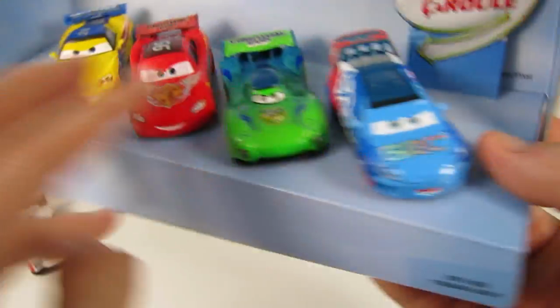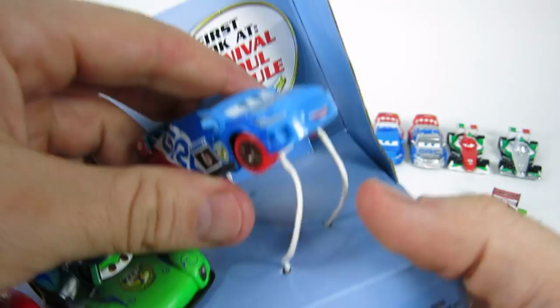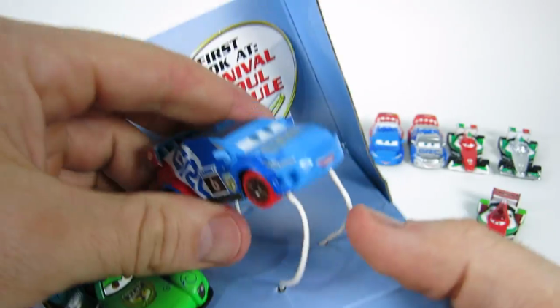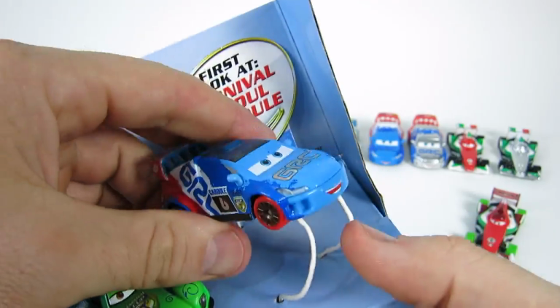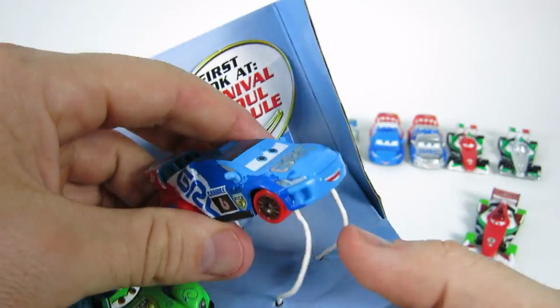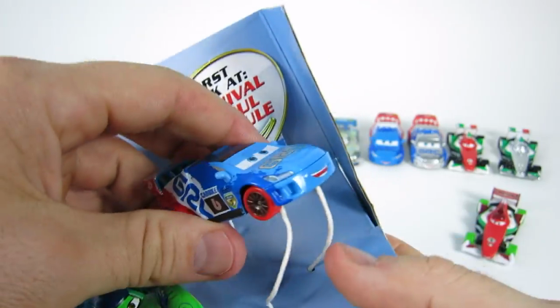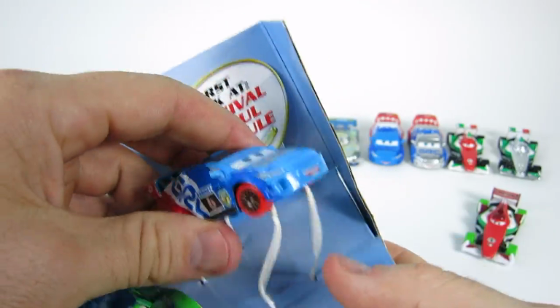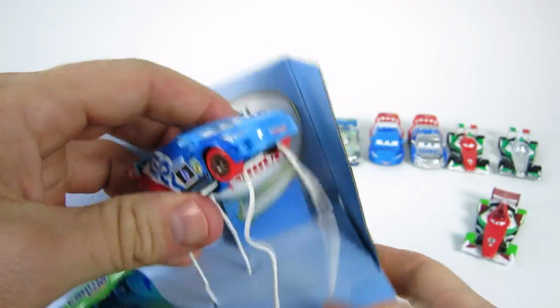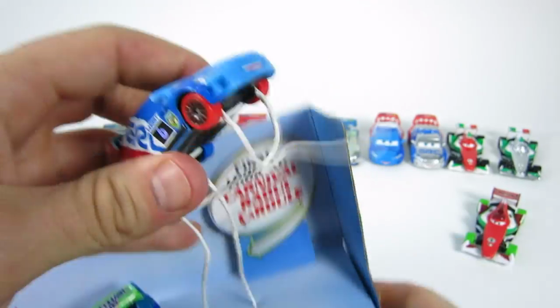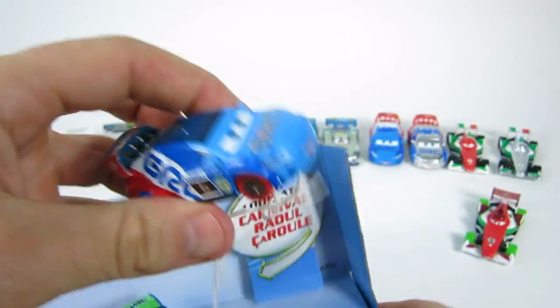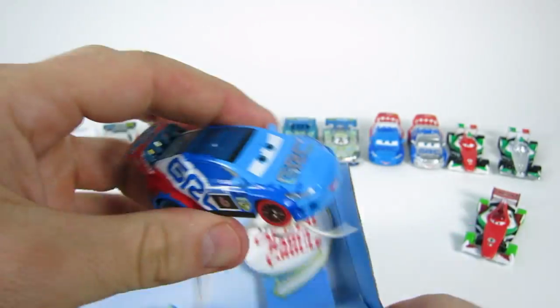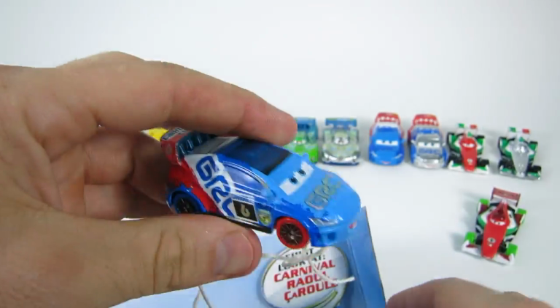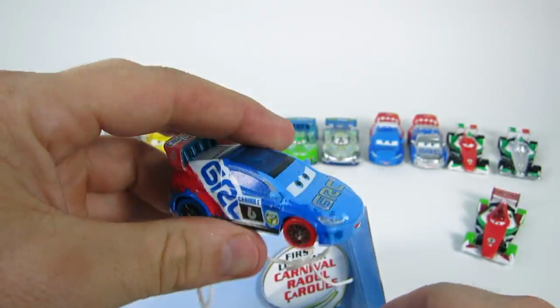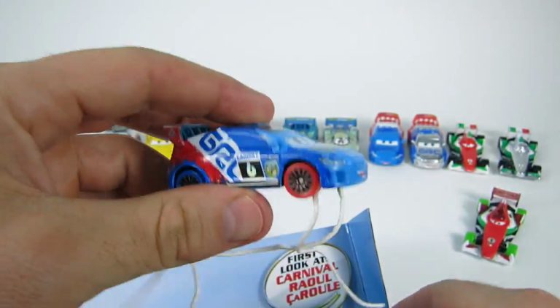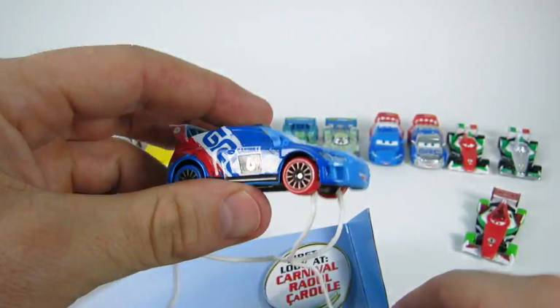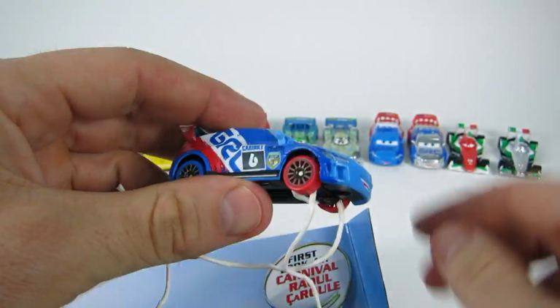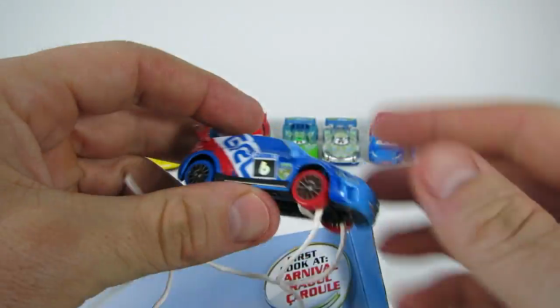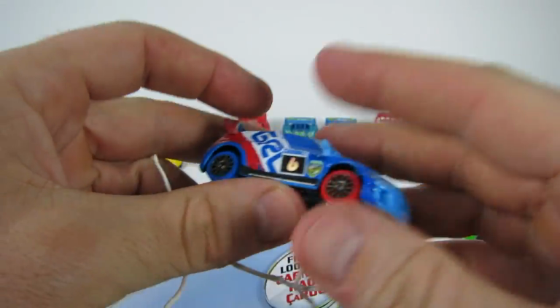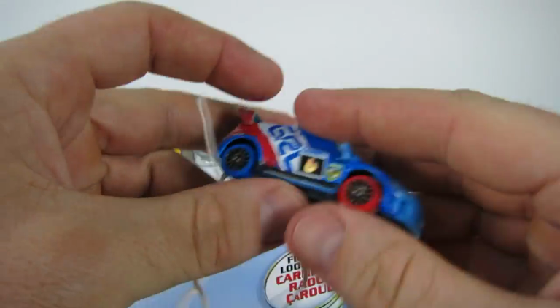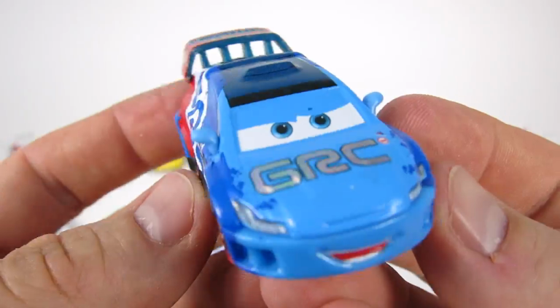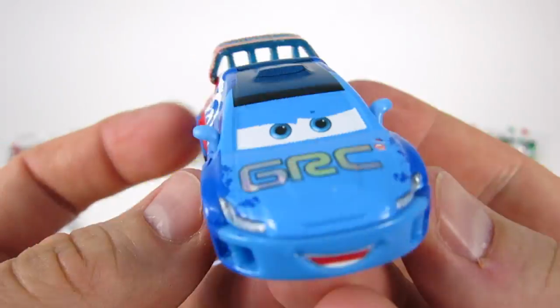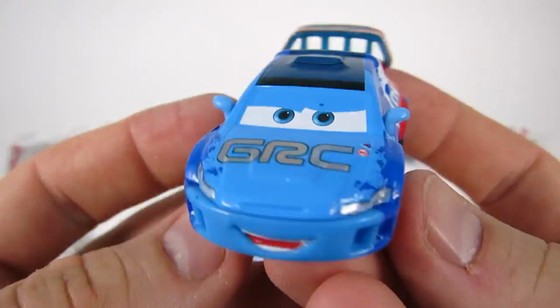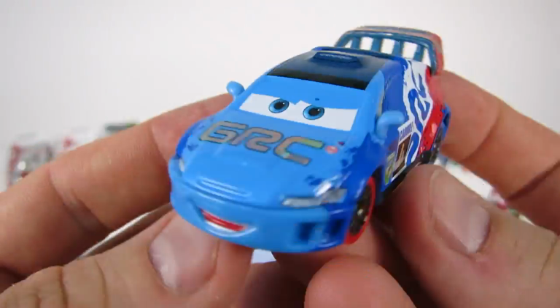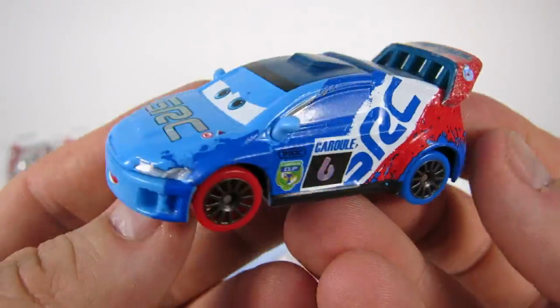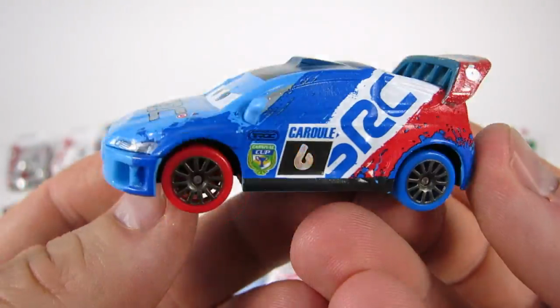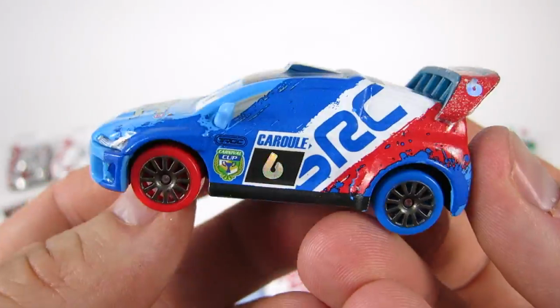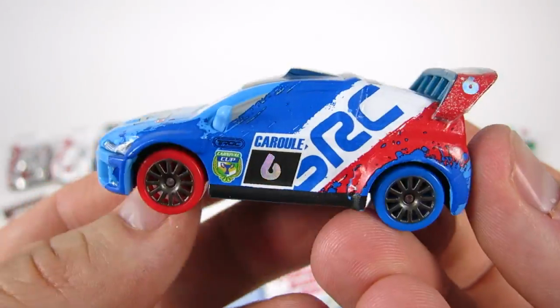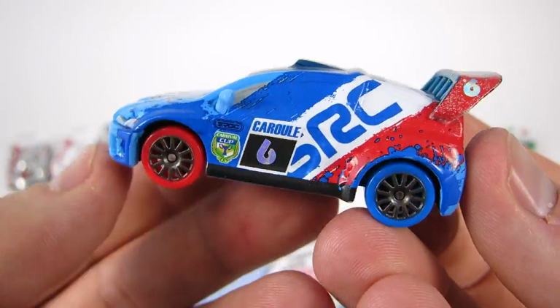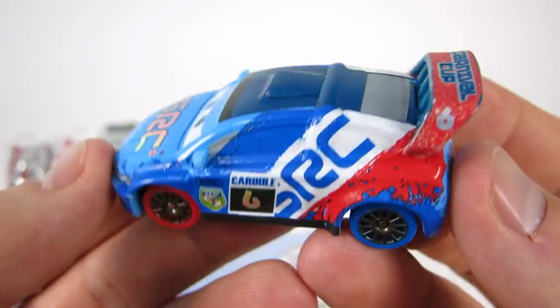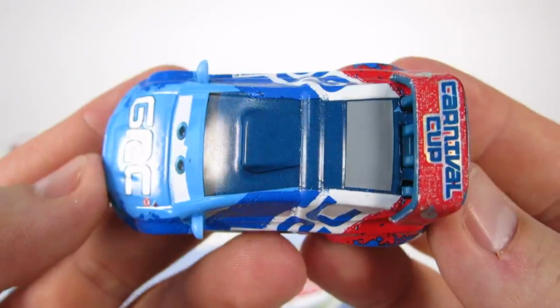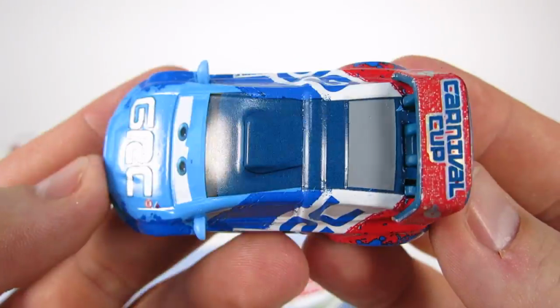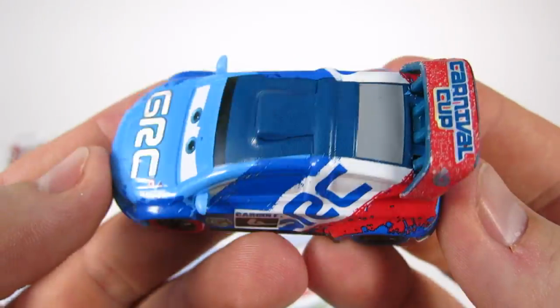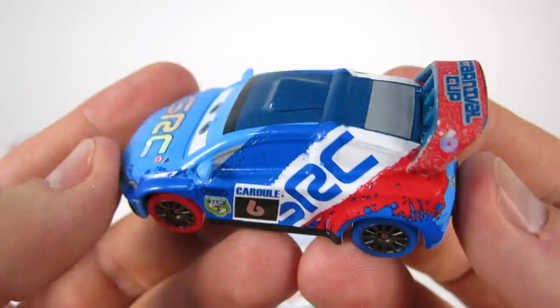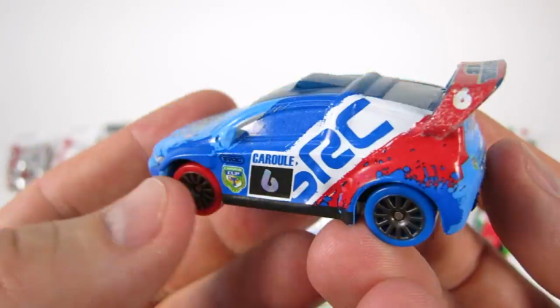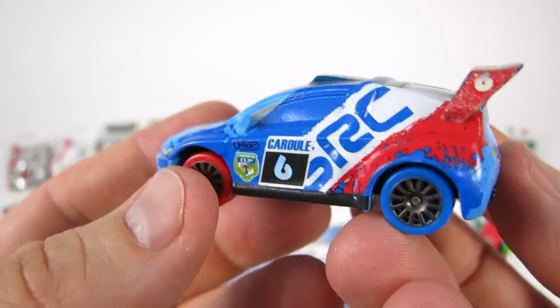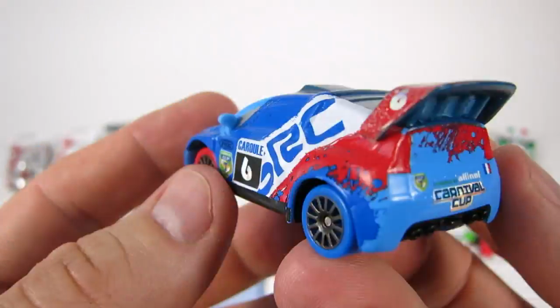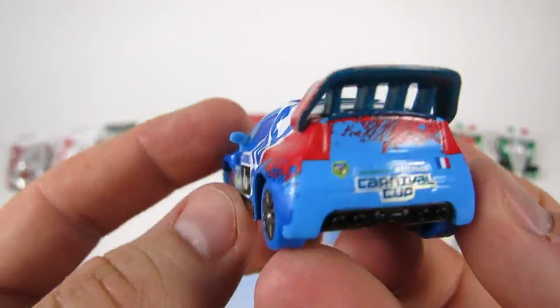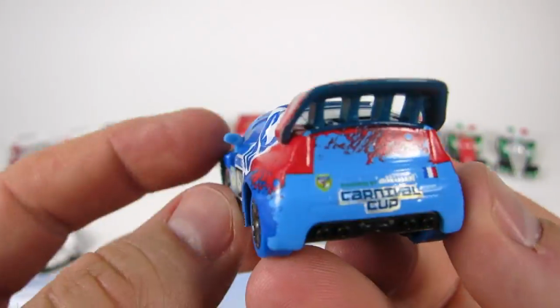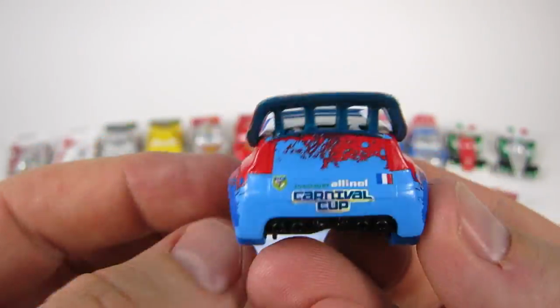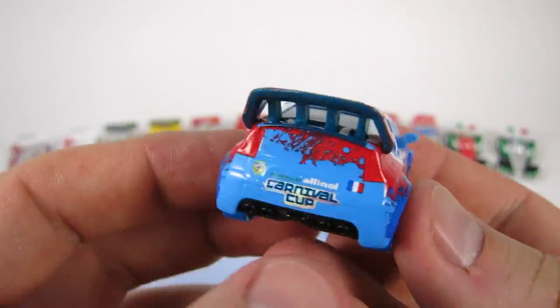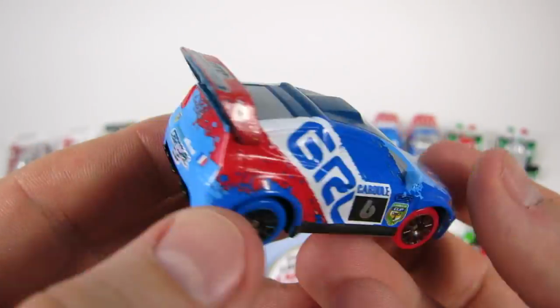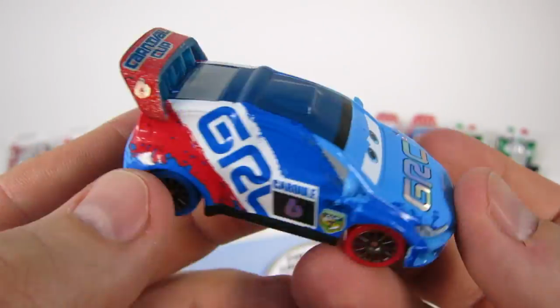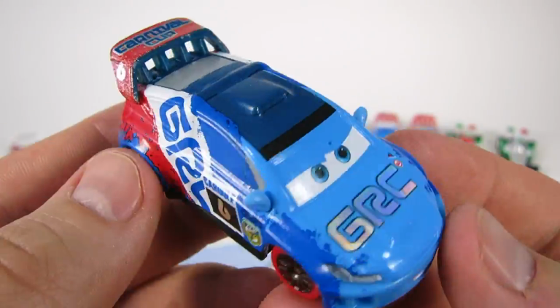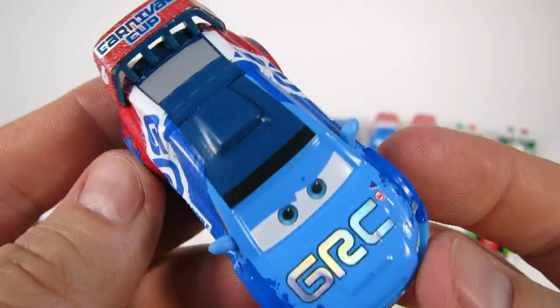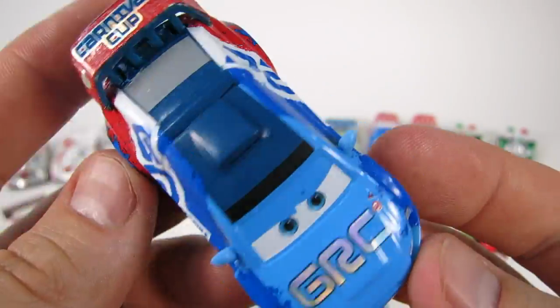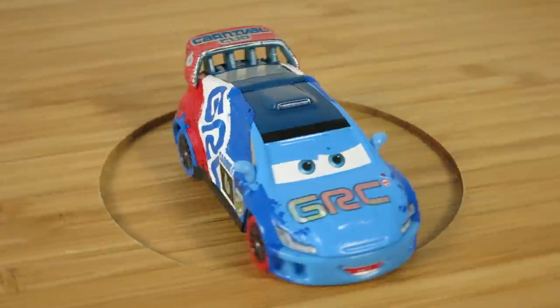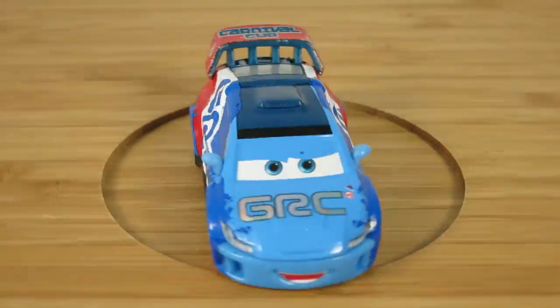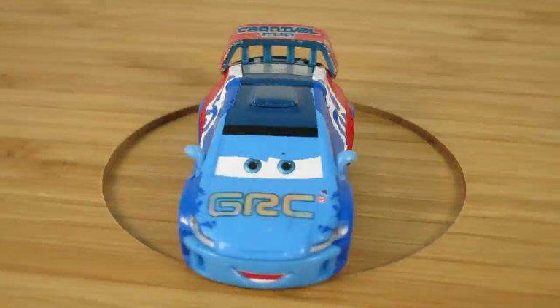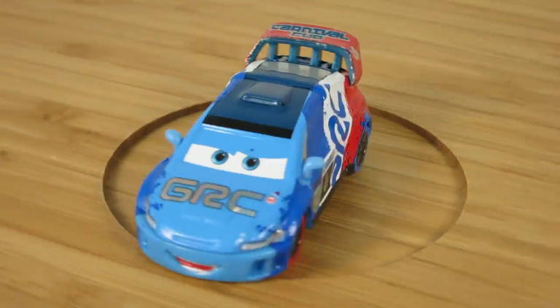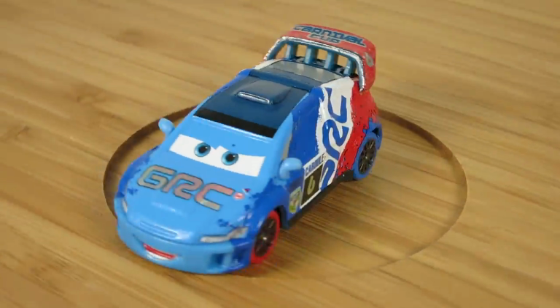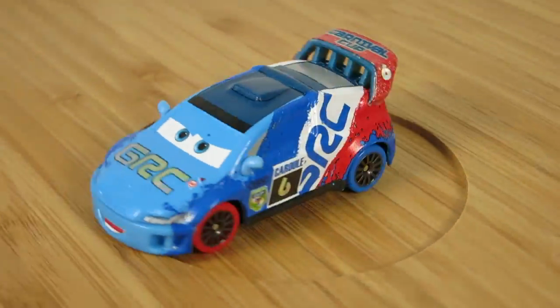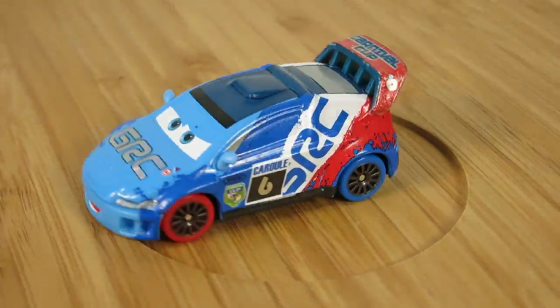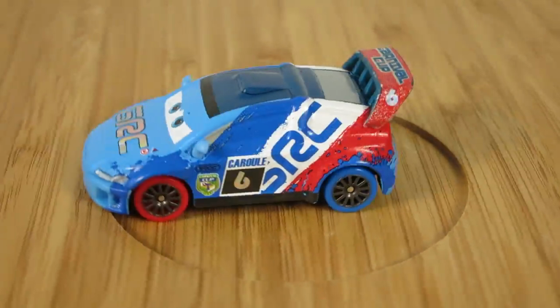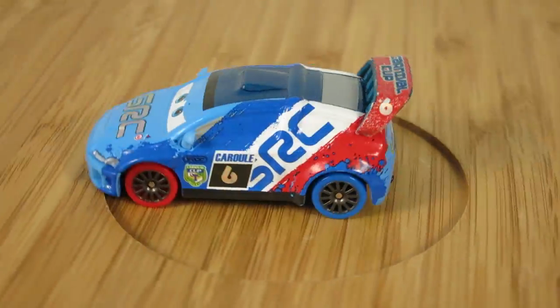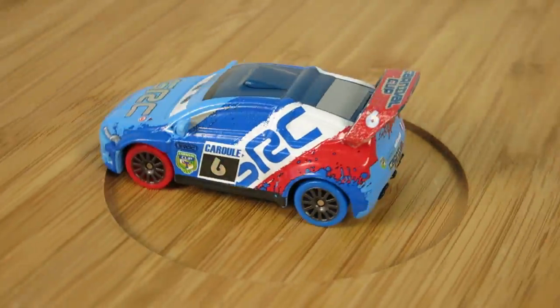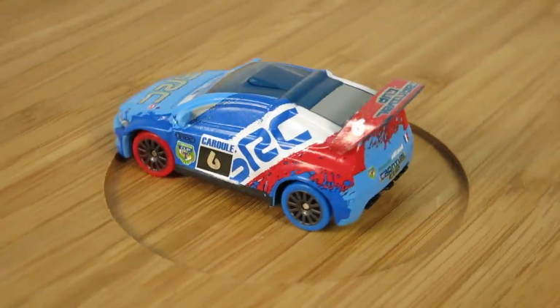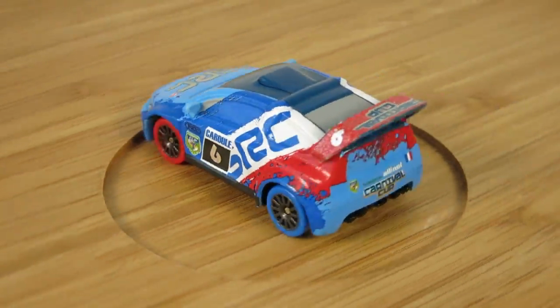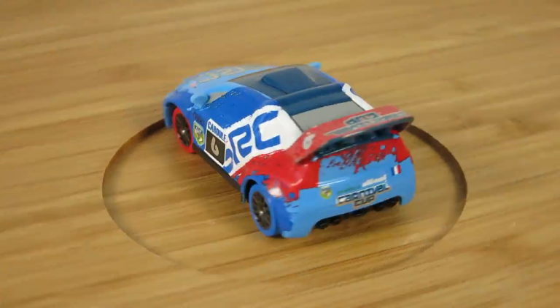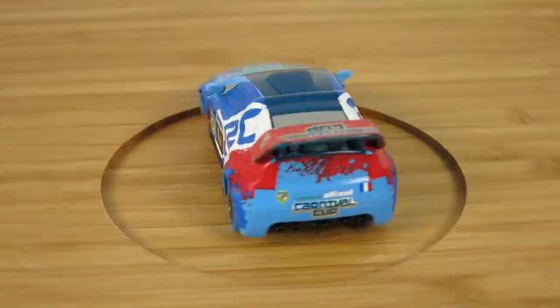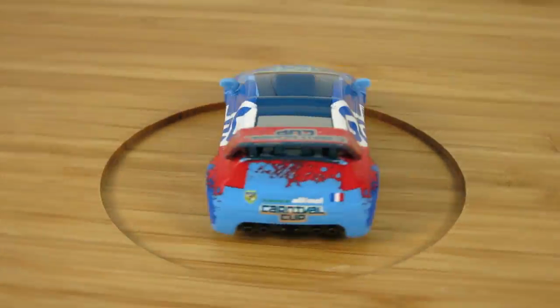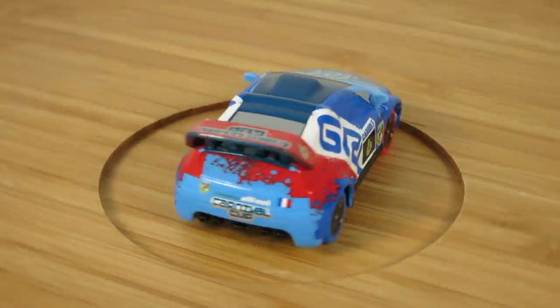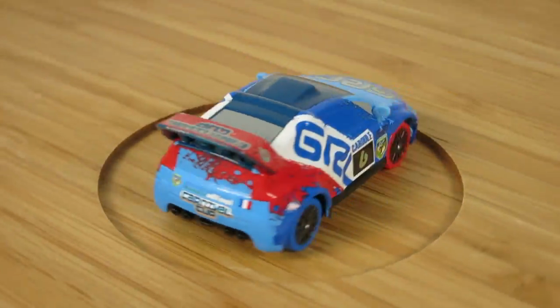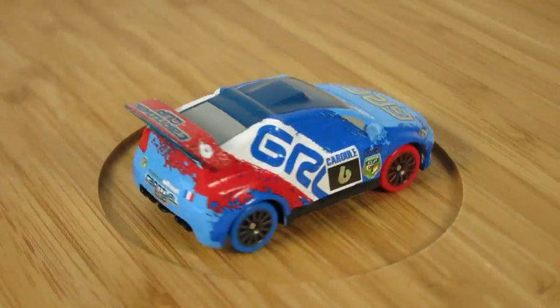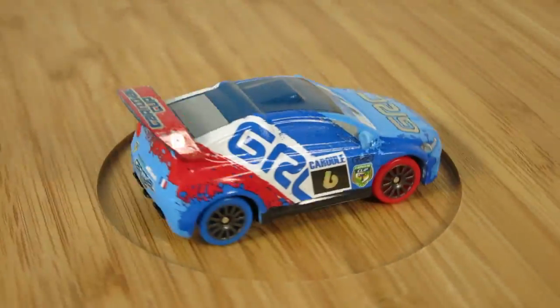Check out the new graphics on Raul Saarul, and look, he's got red tires and blue tires.